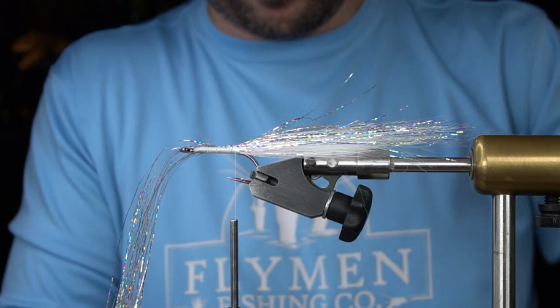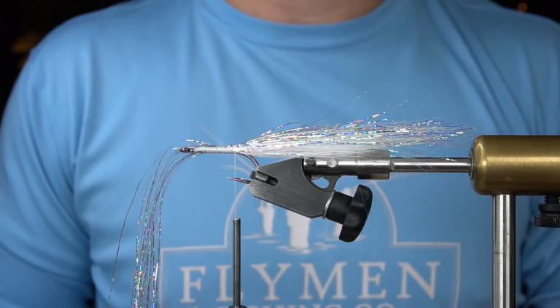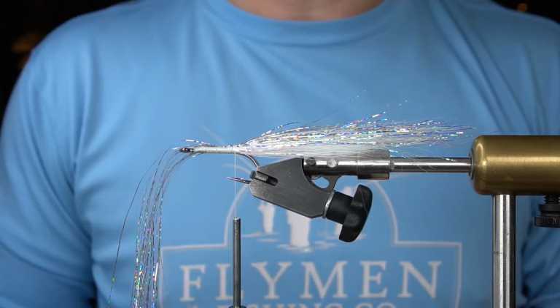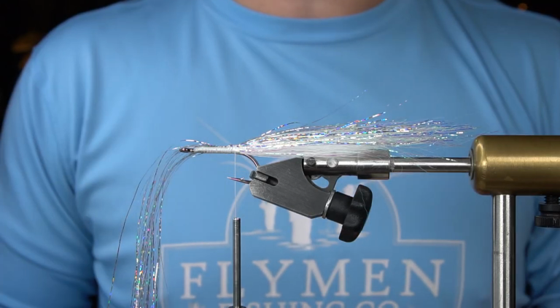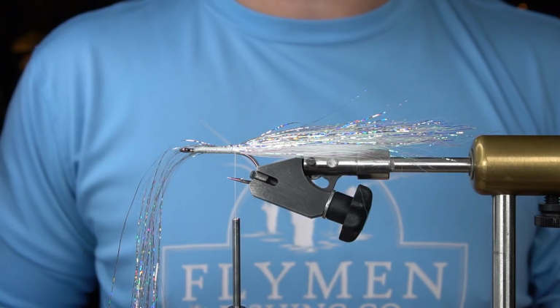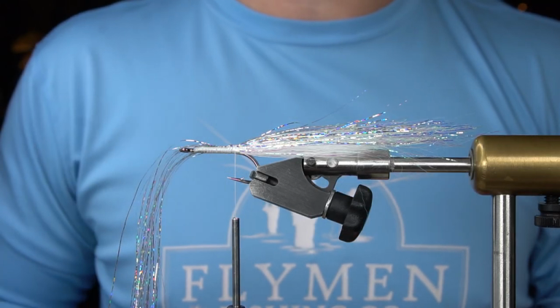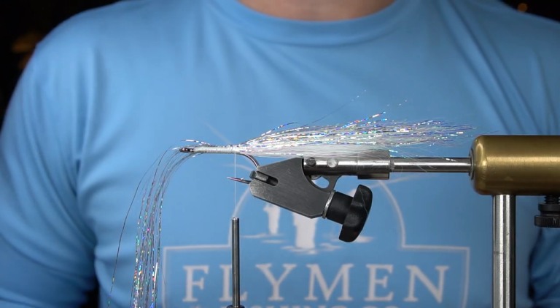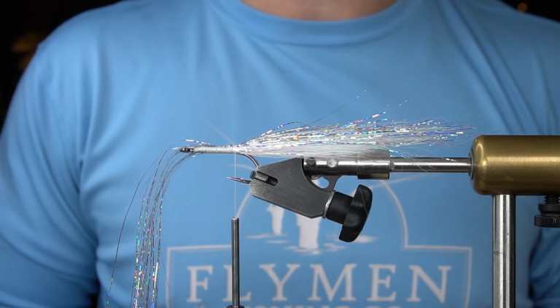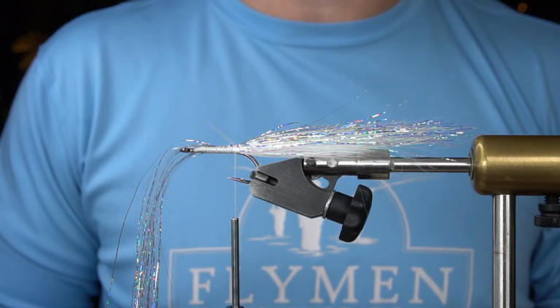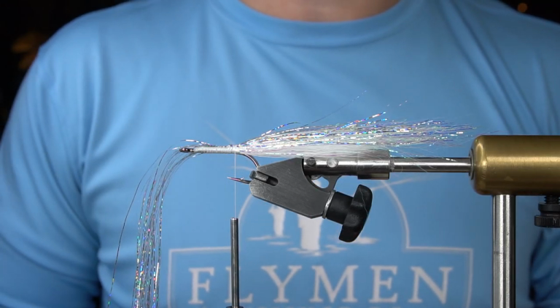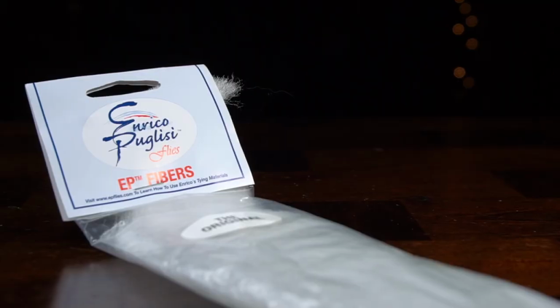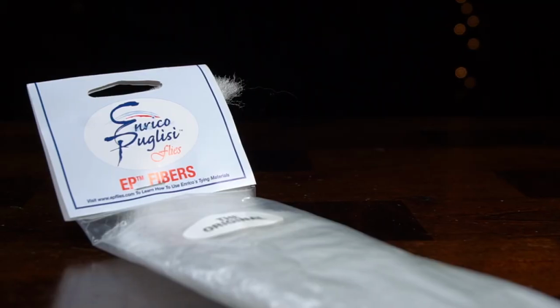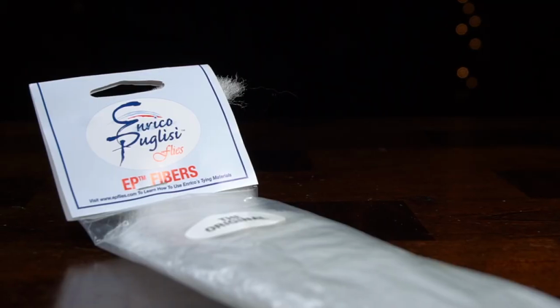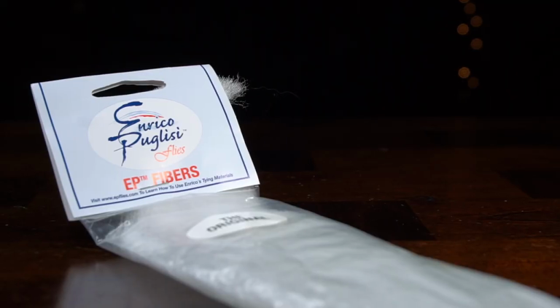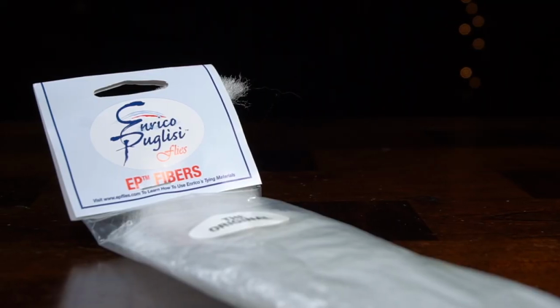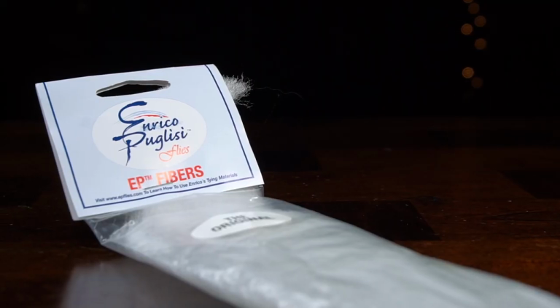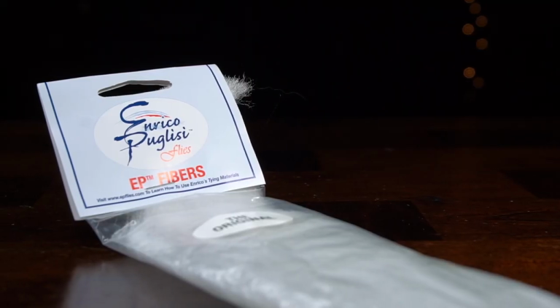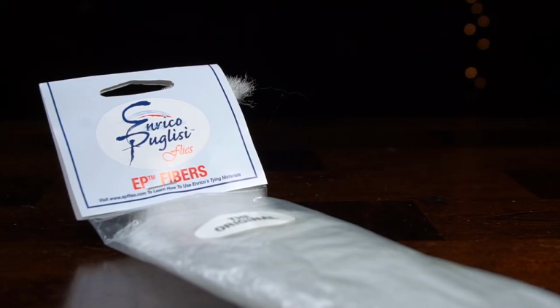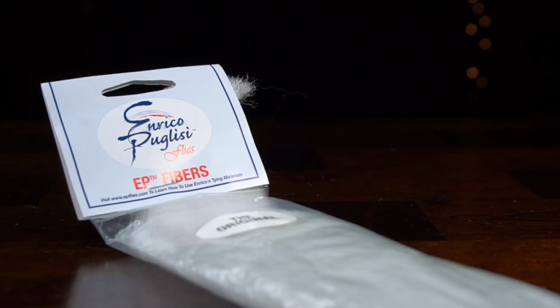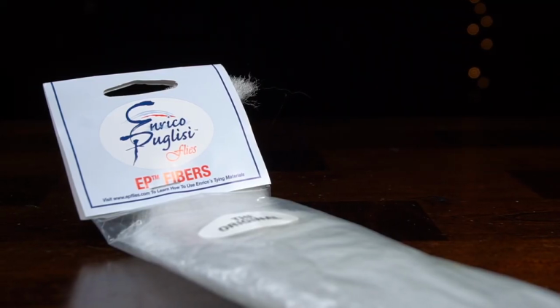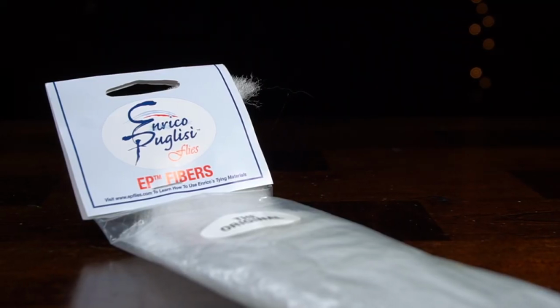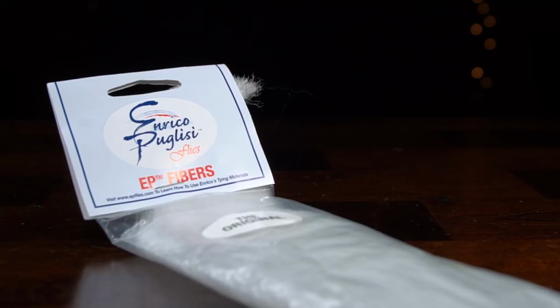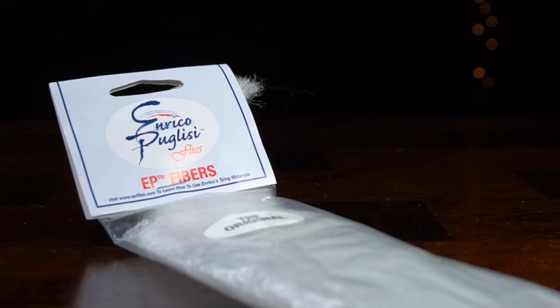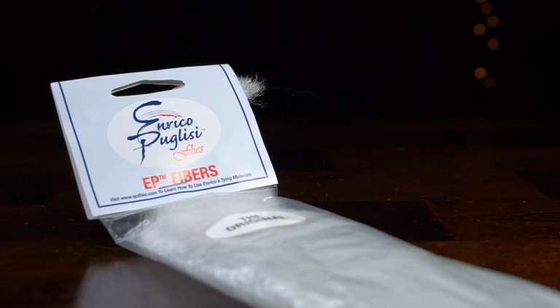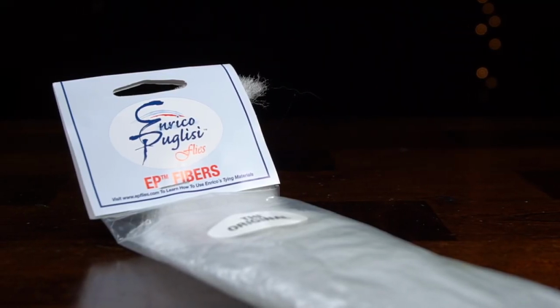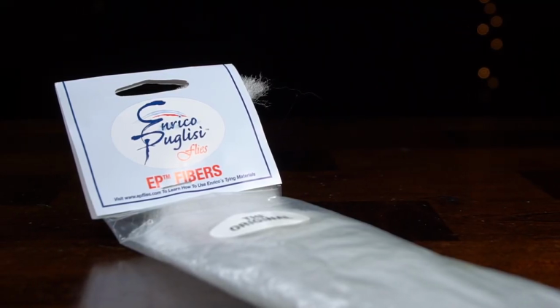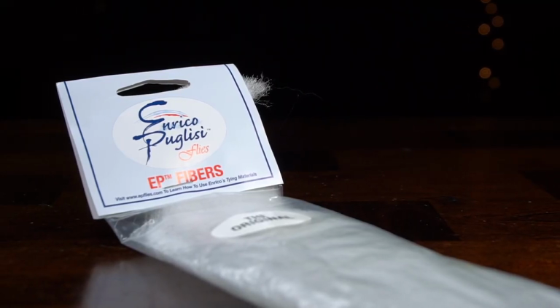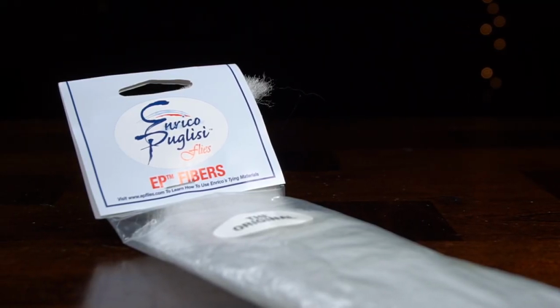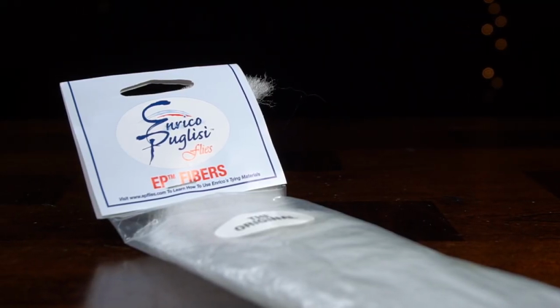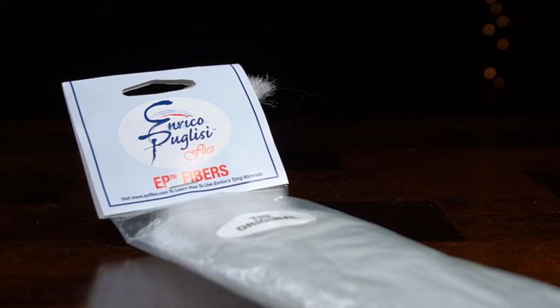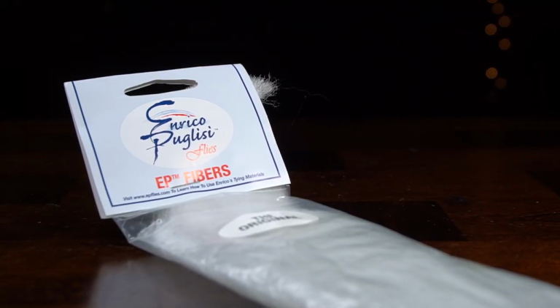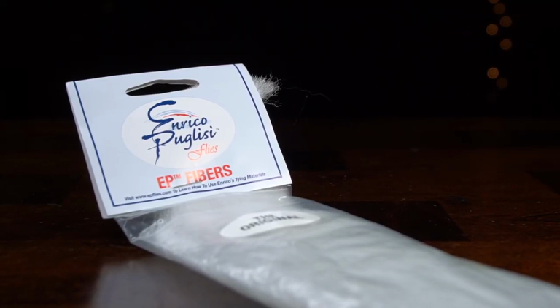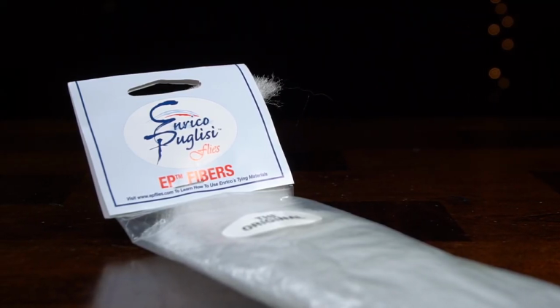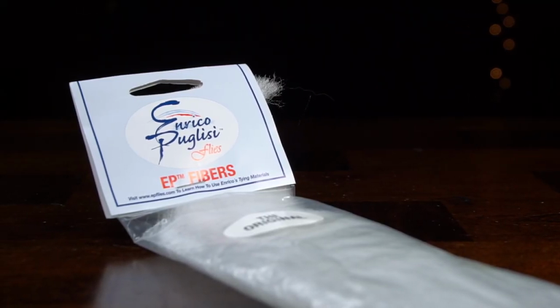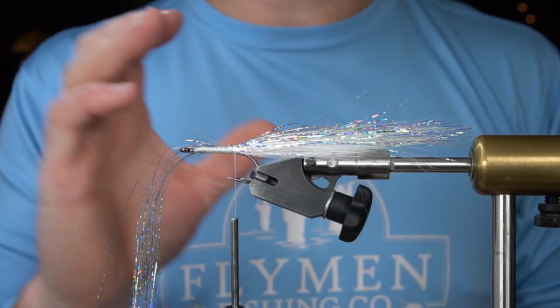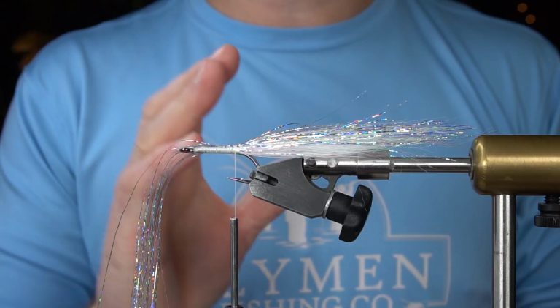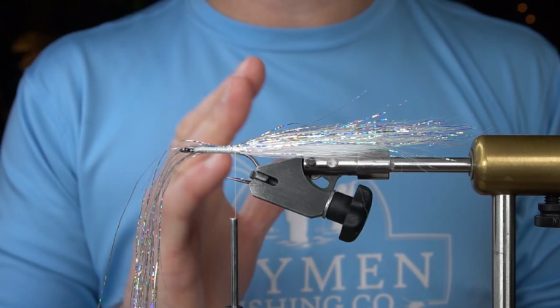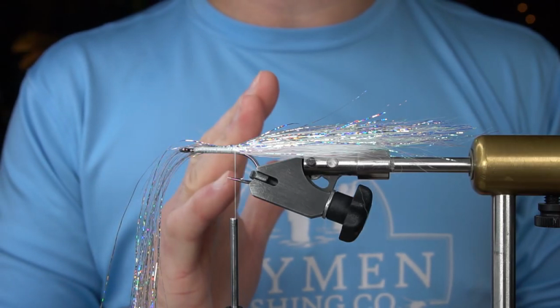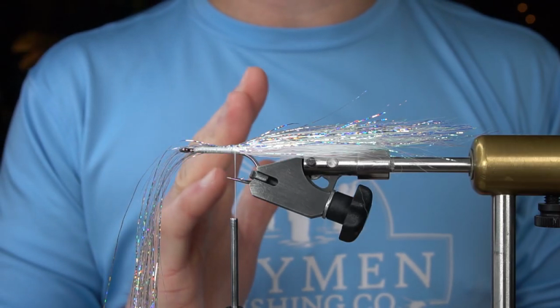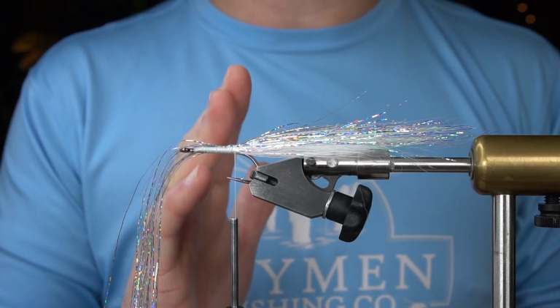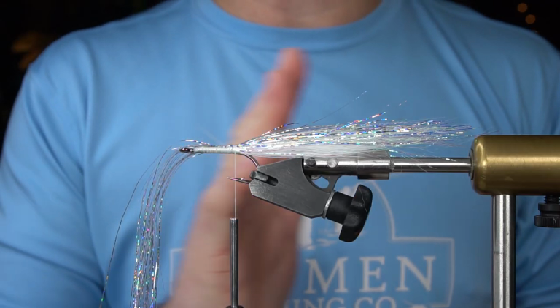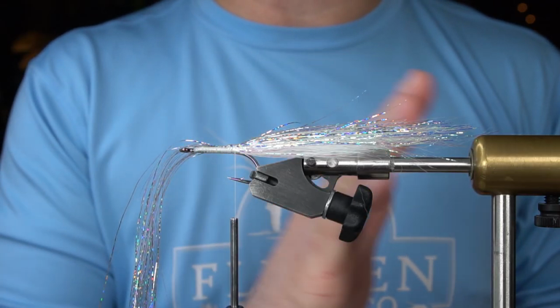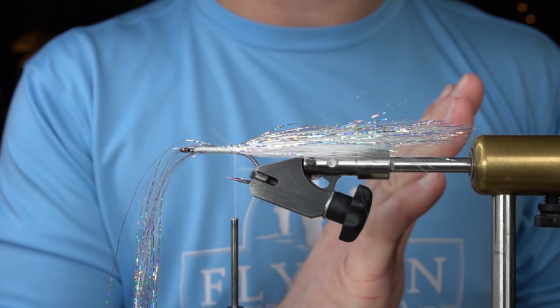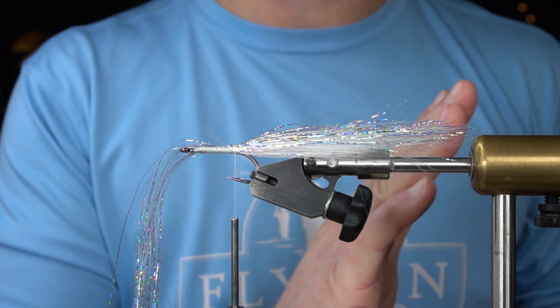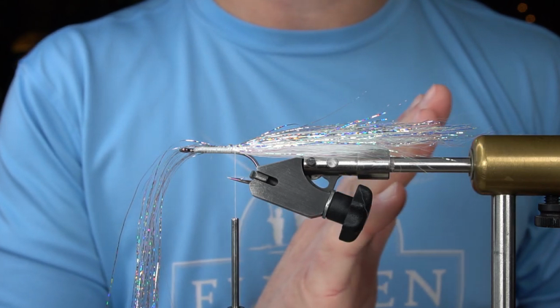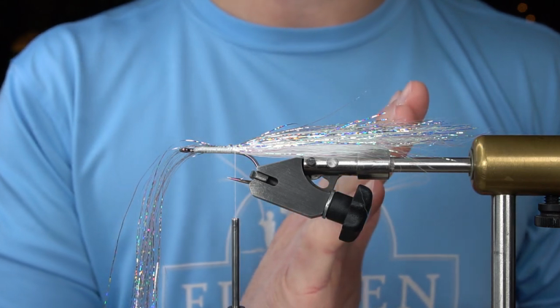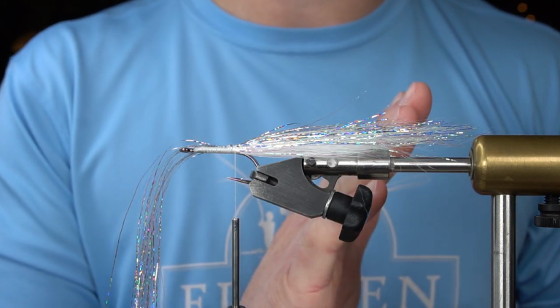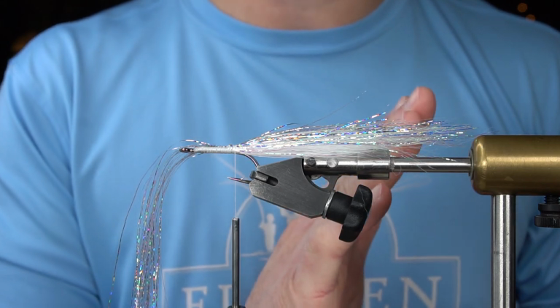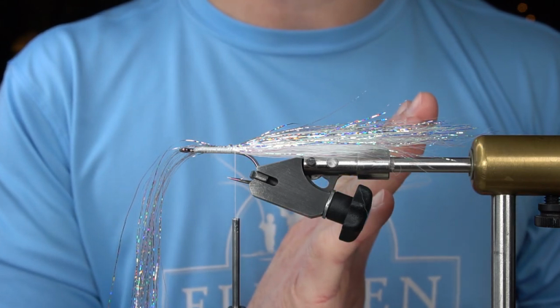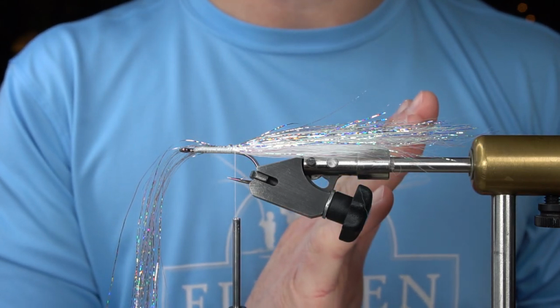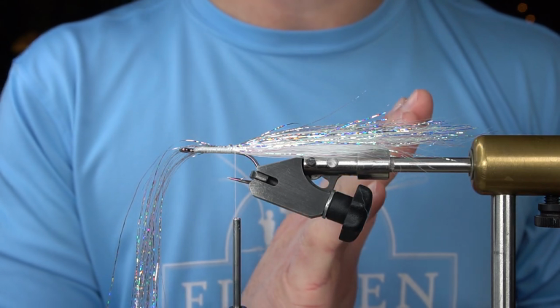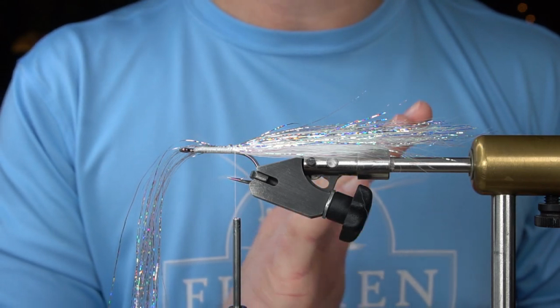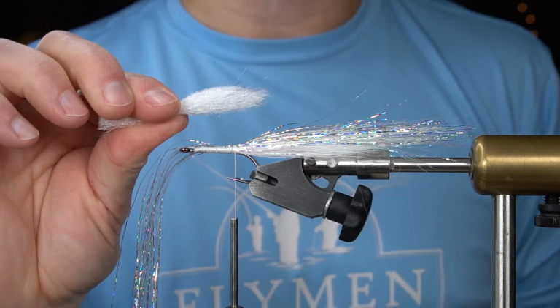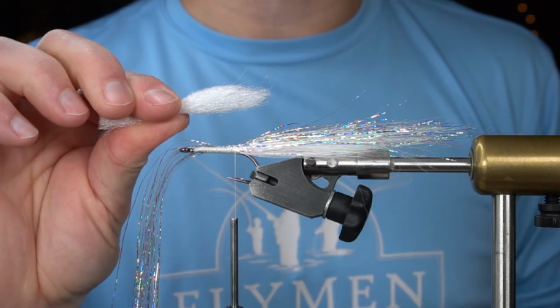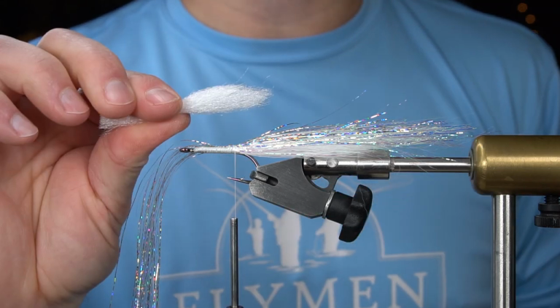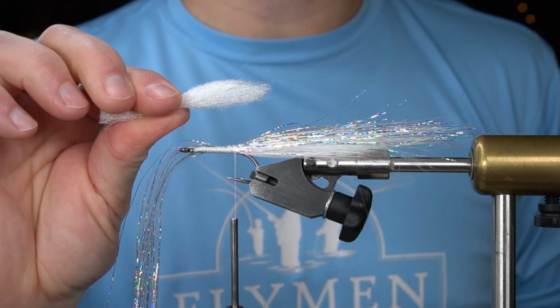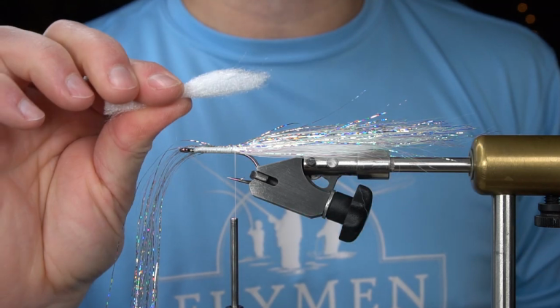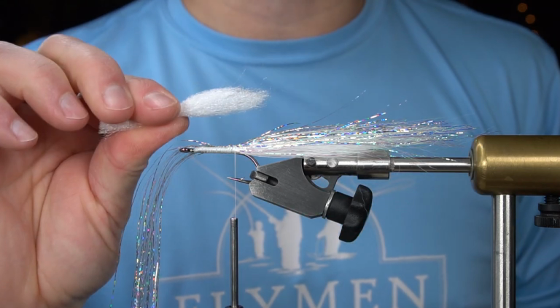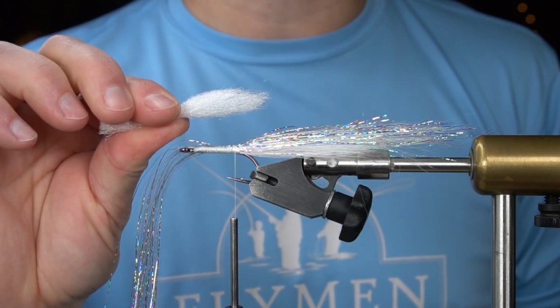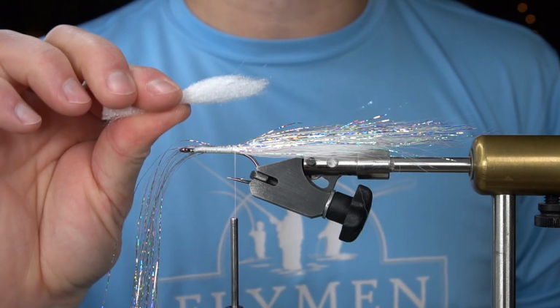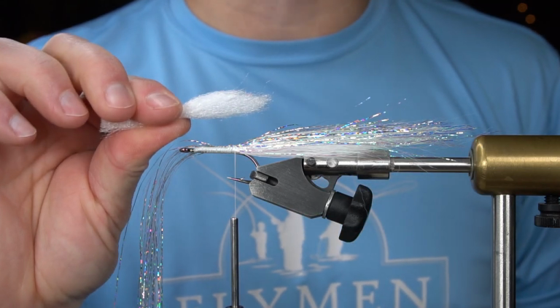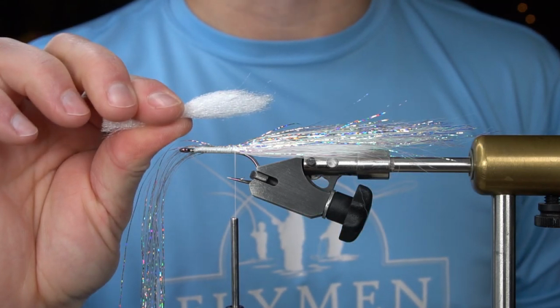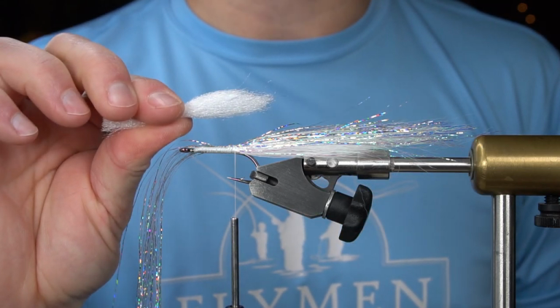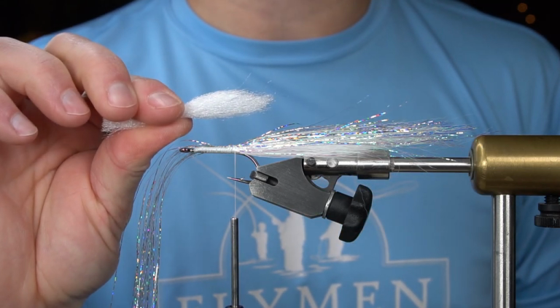Now, we're going to tie in two clumps of EP fibers on each side of the hook. This is going to be like the back part of the body — pretty thick clumps.